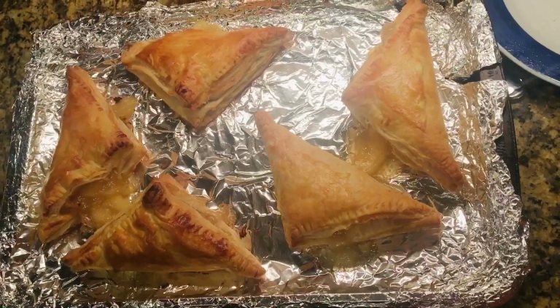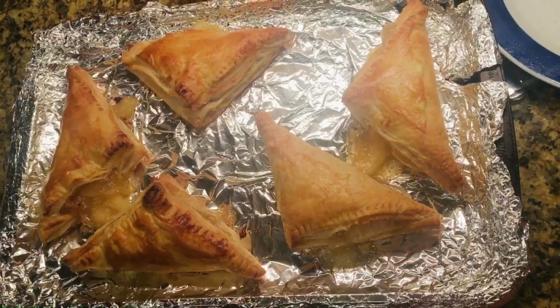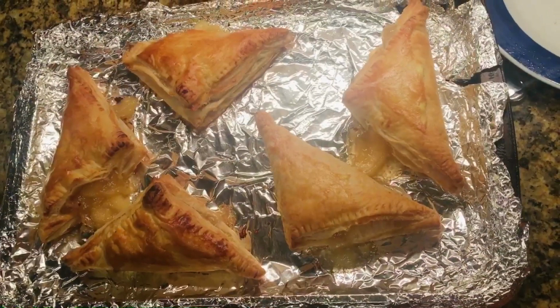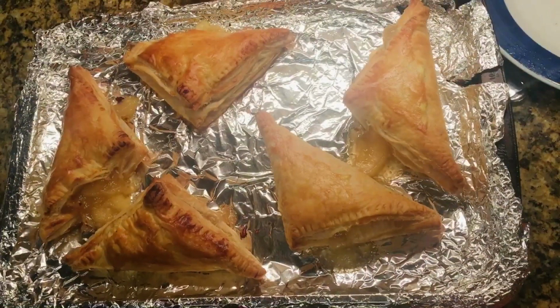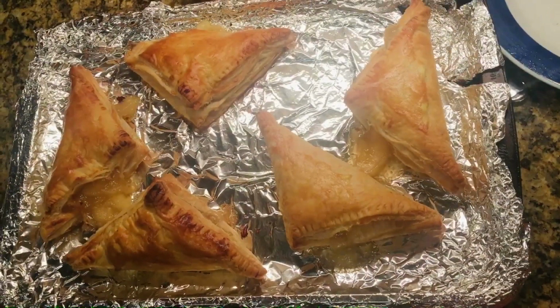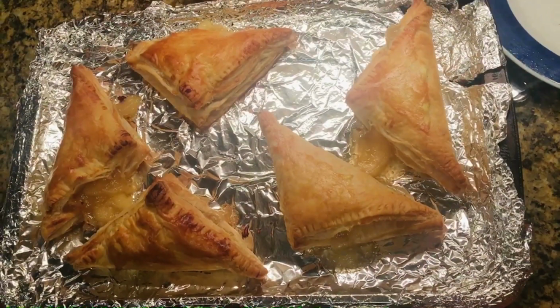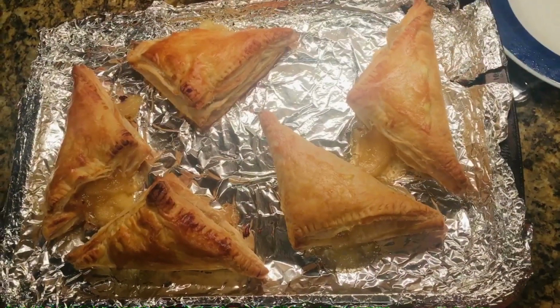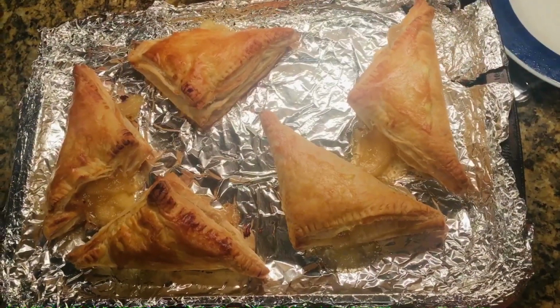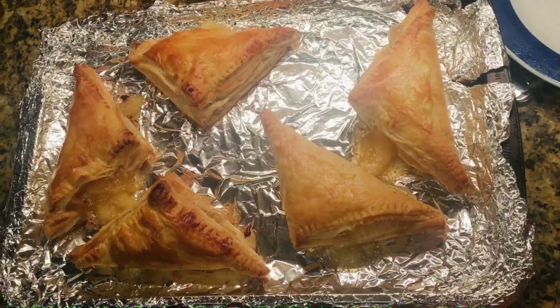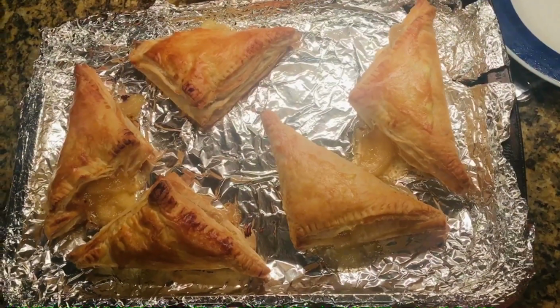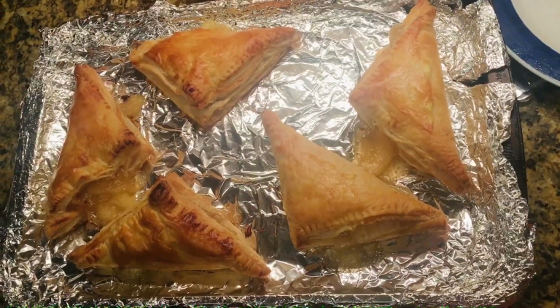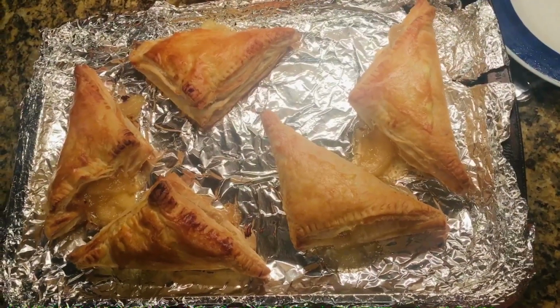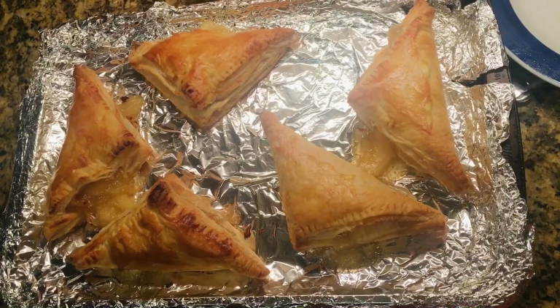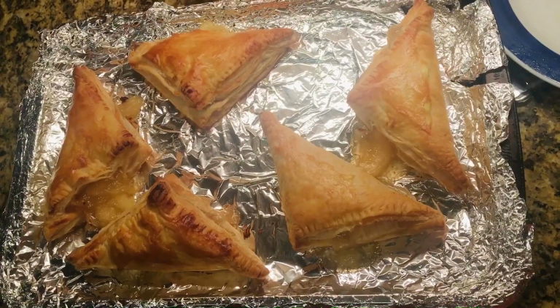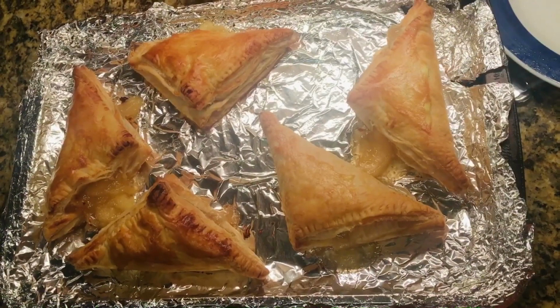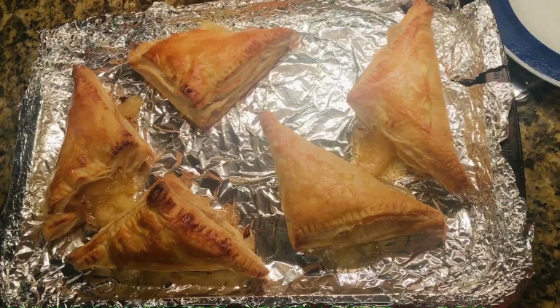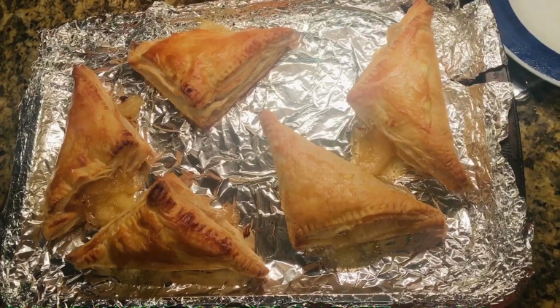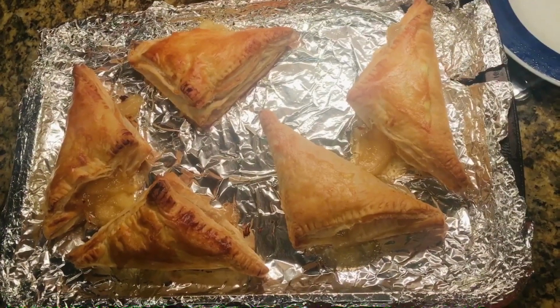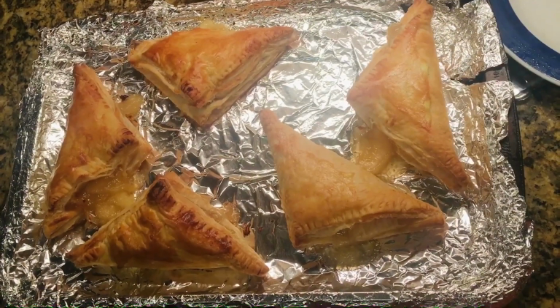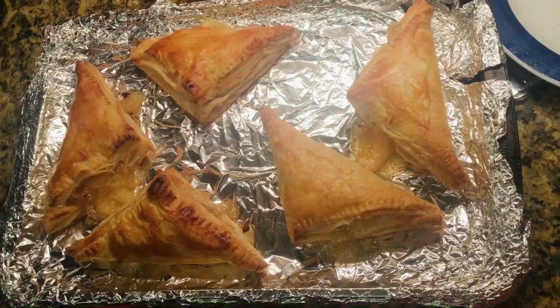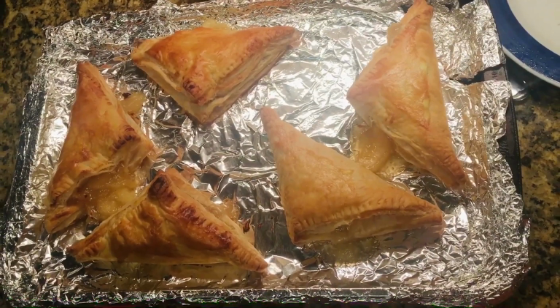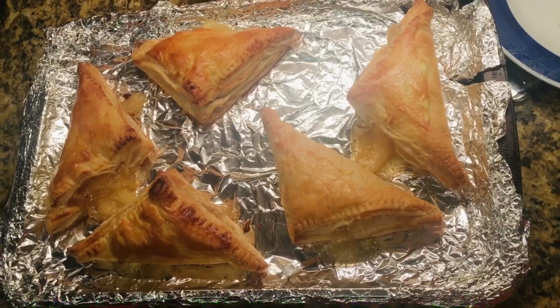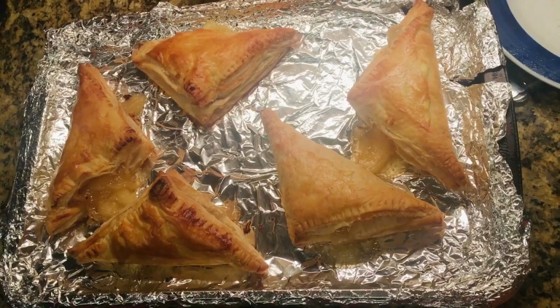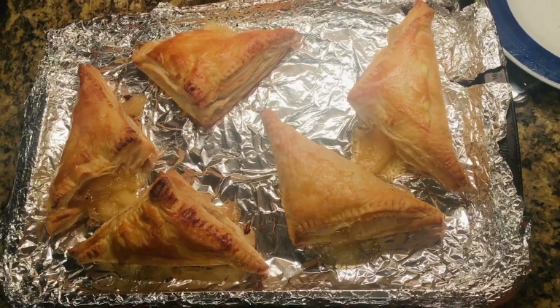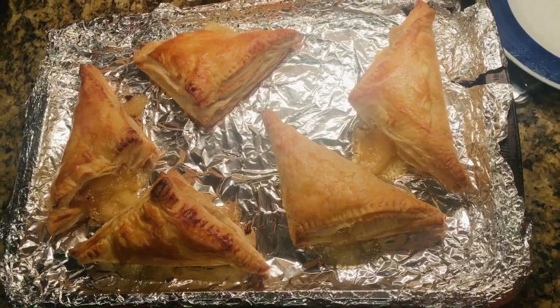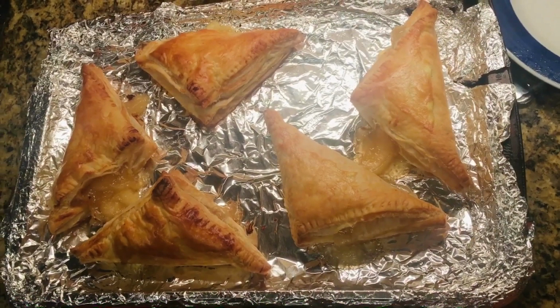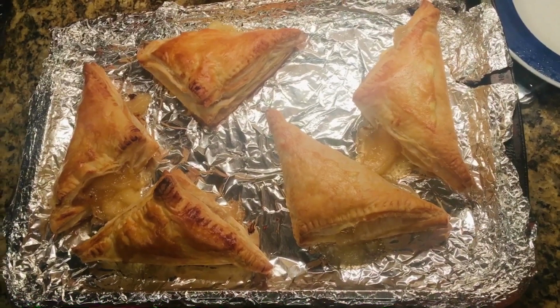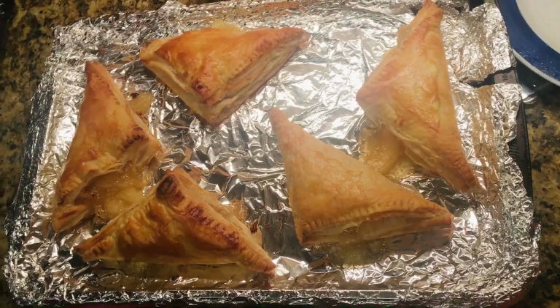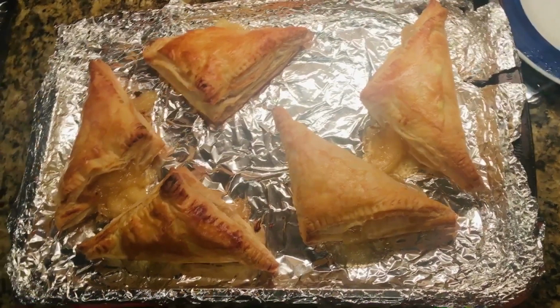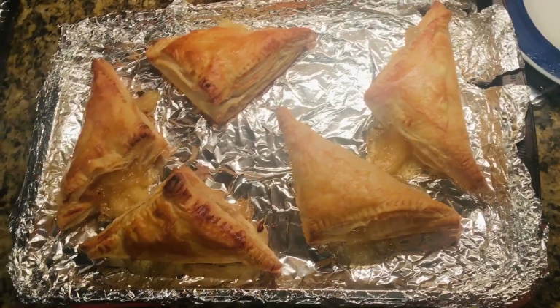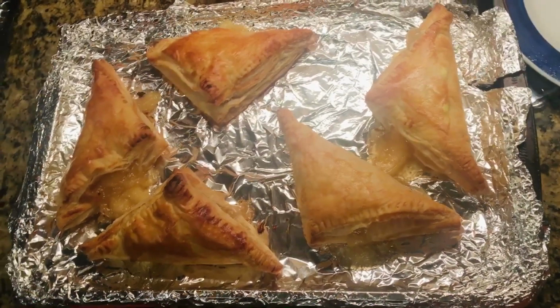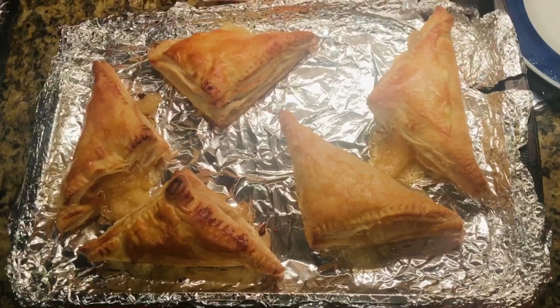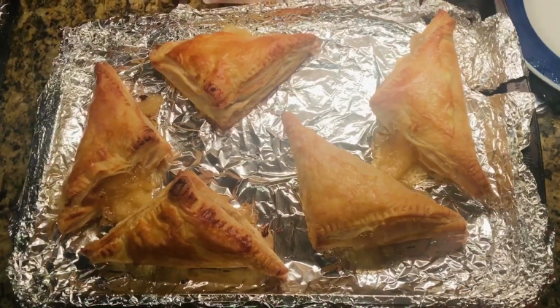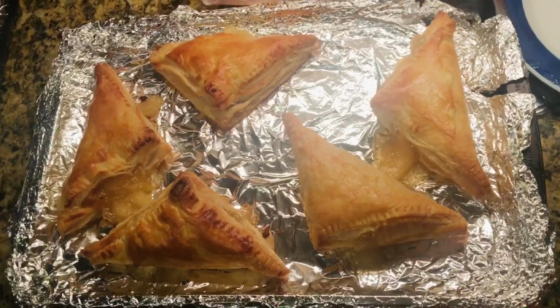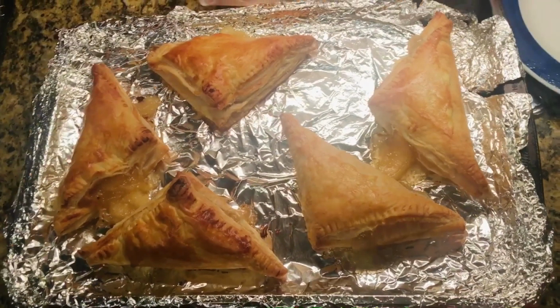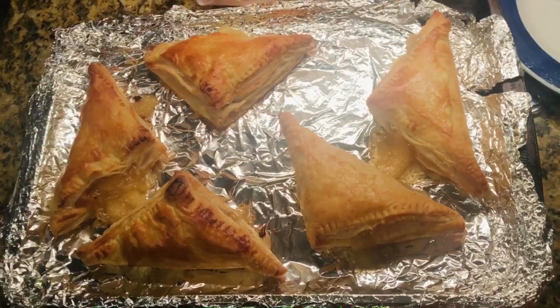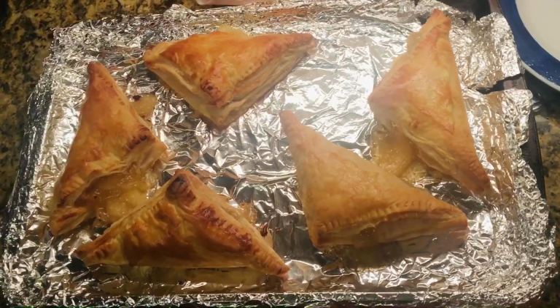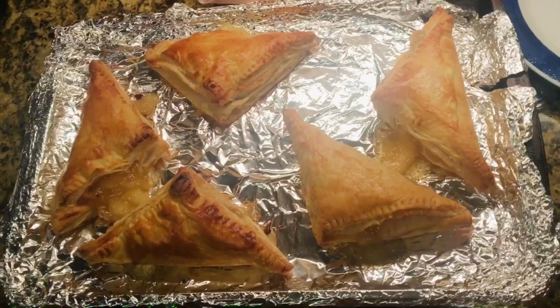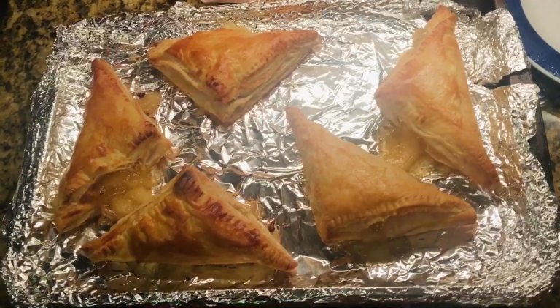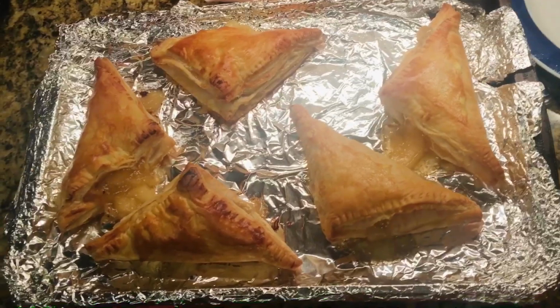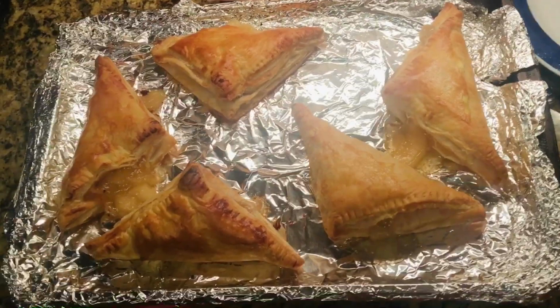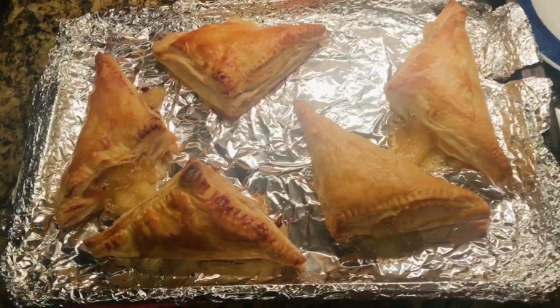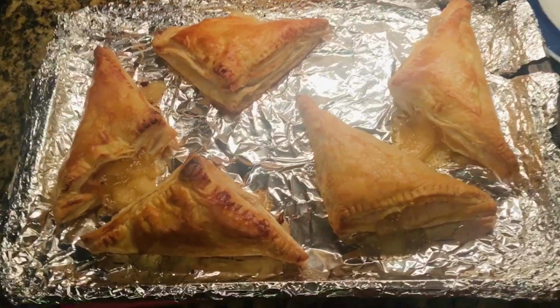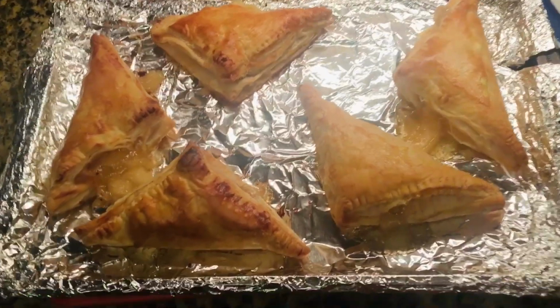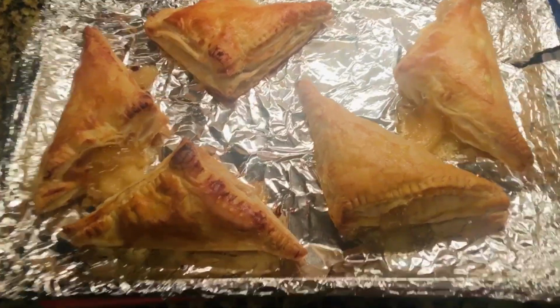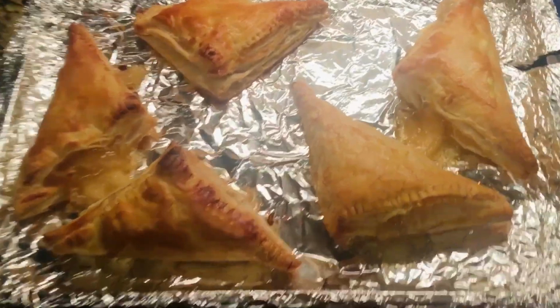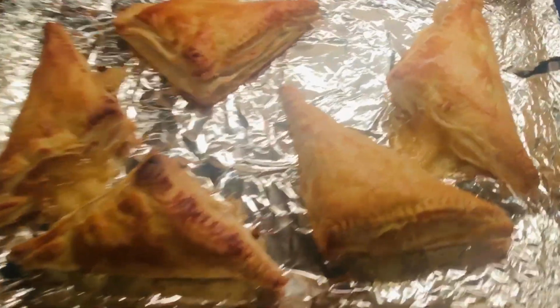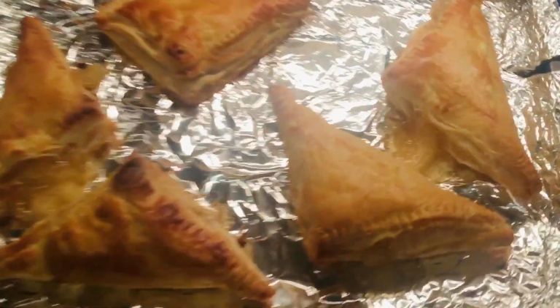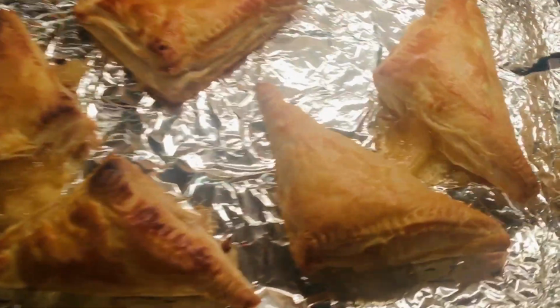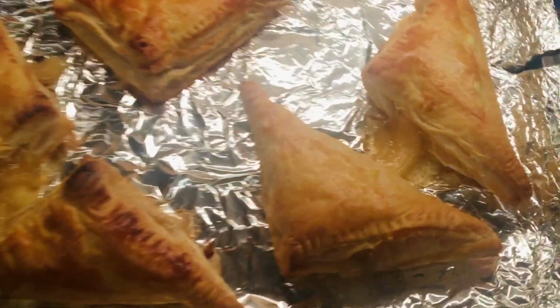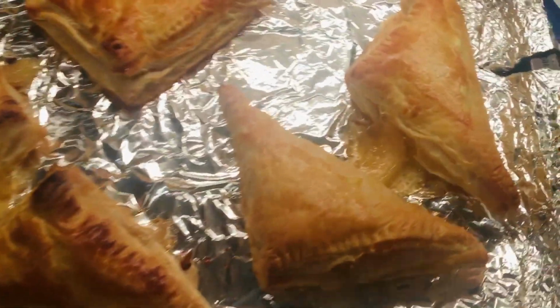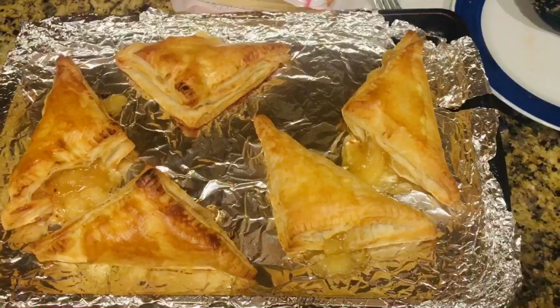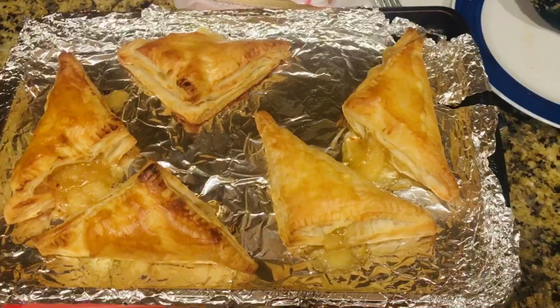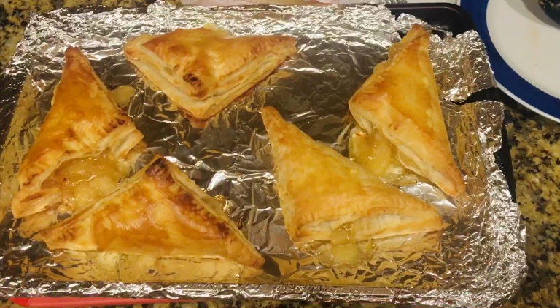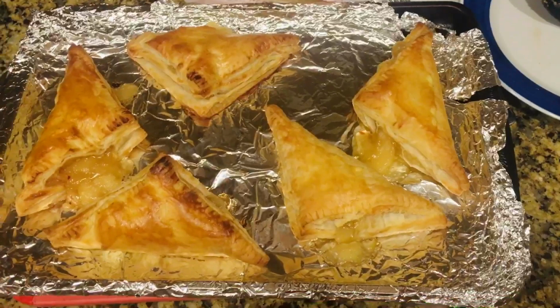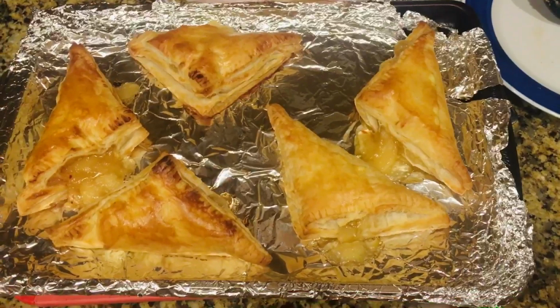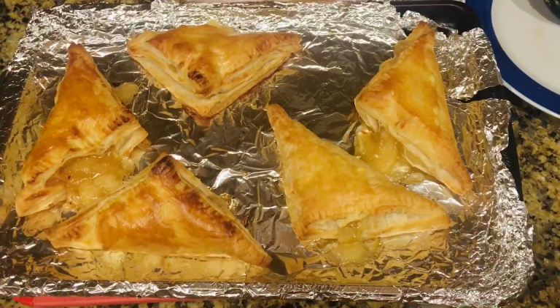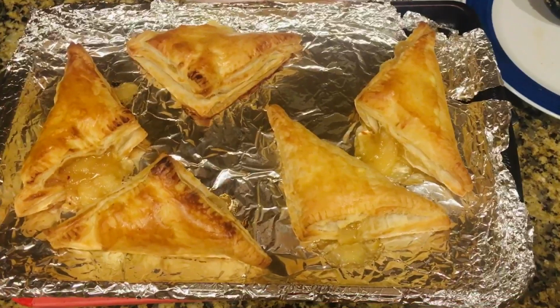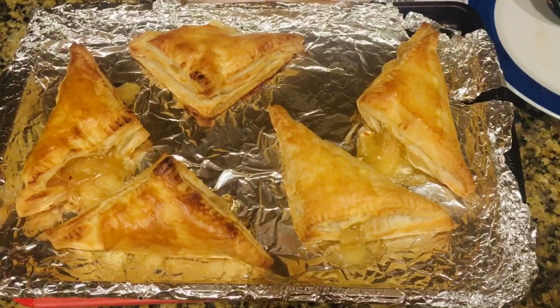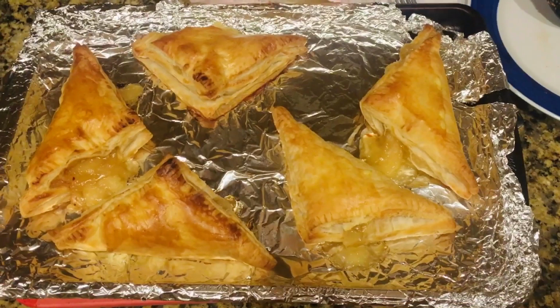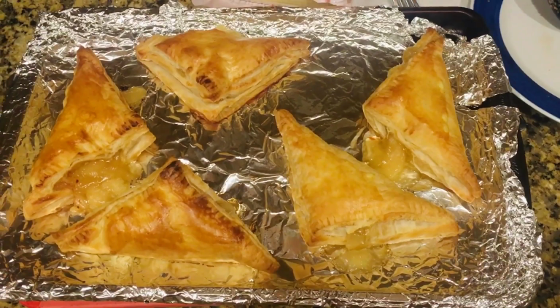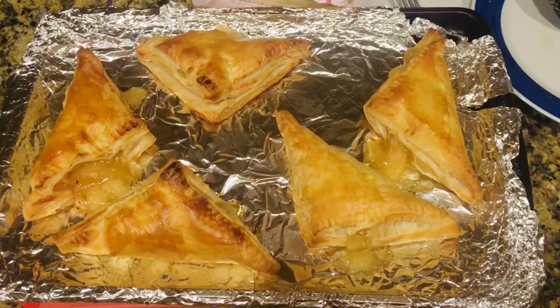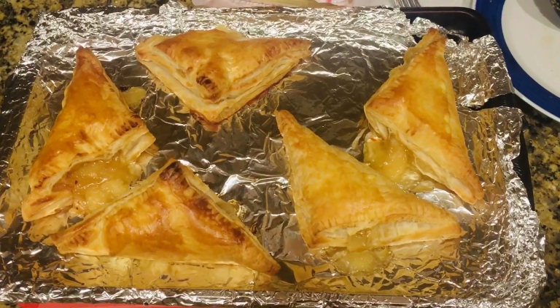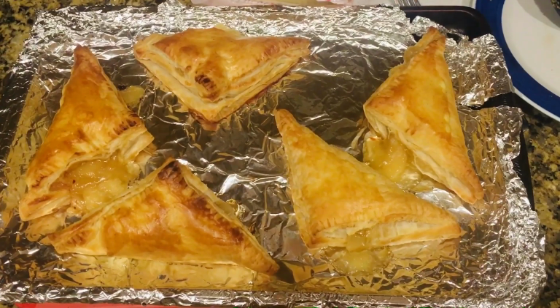So exactly after 5 minutes at 375 degrees Fahrenheit, this is how it will look. Here we go!